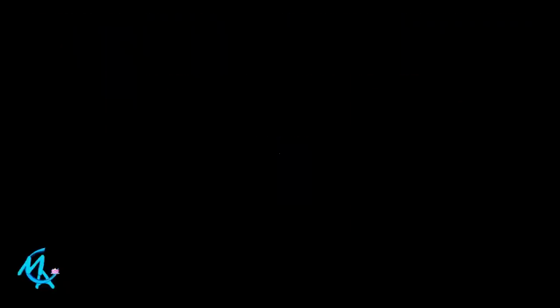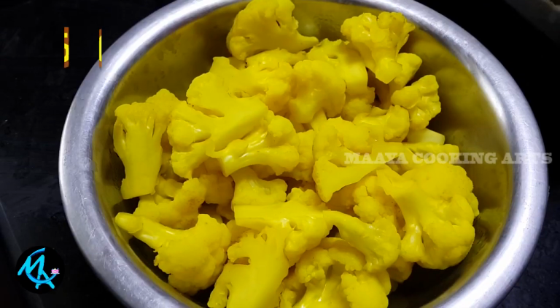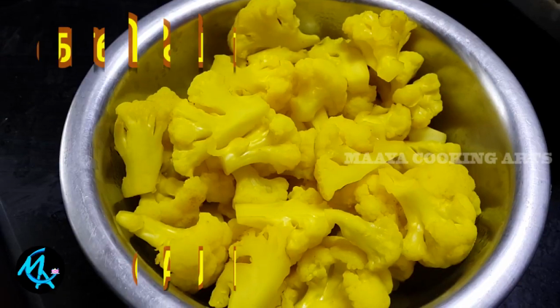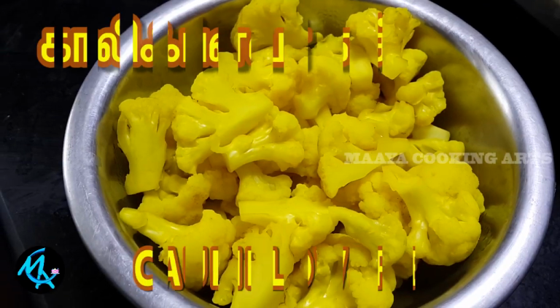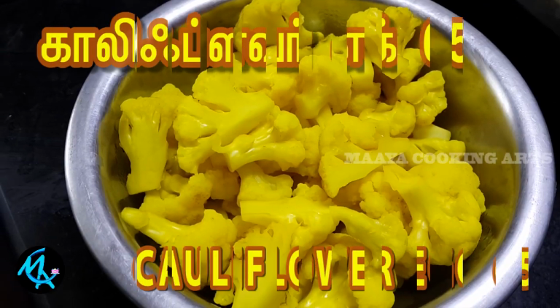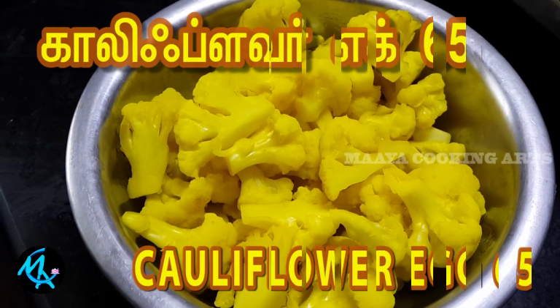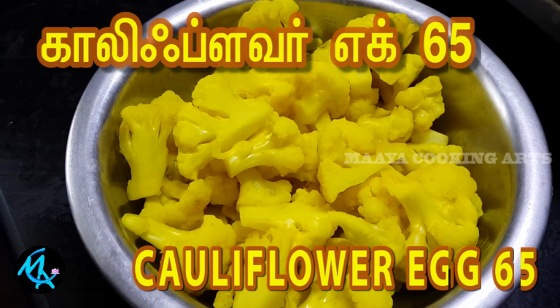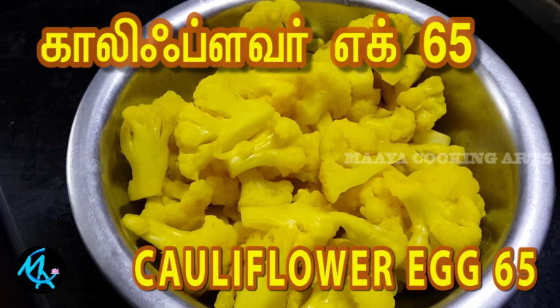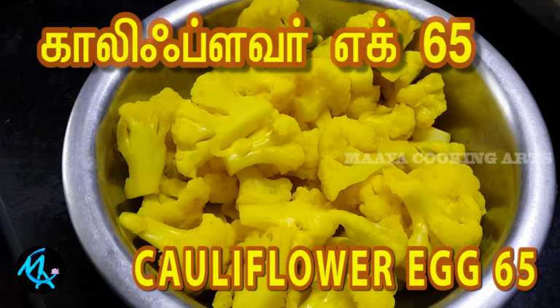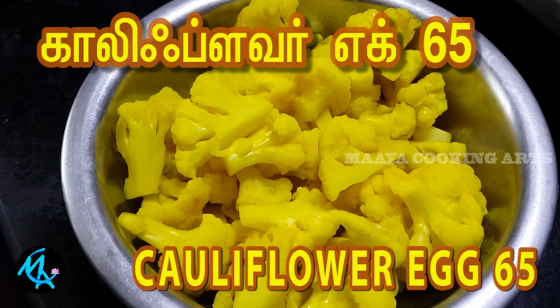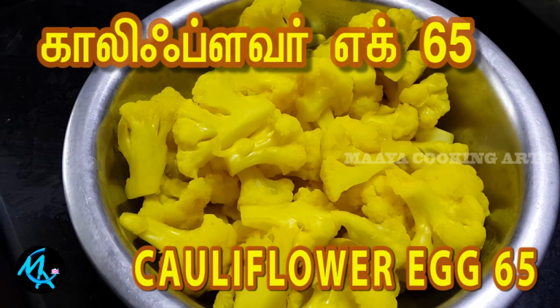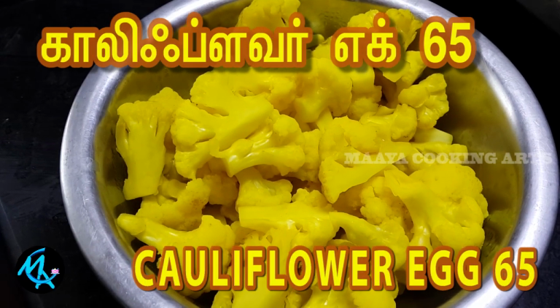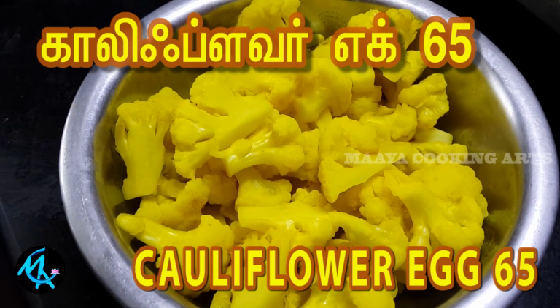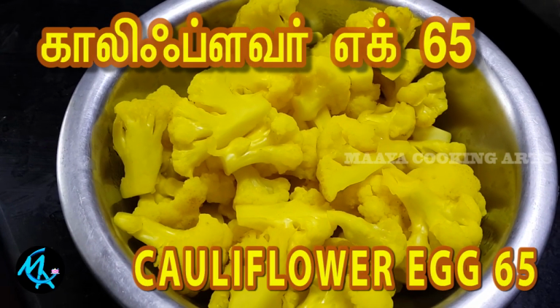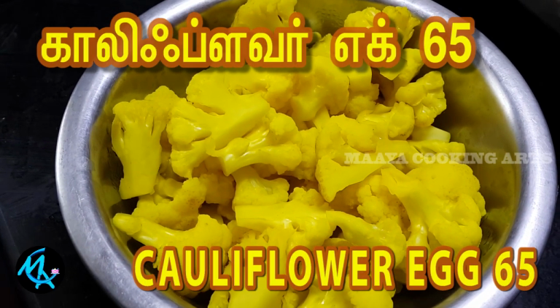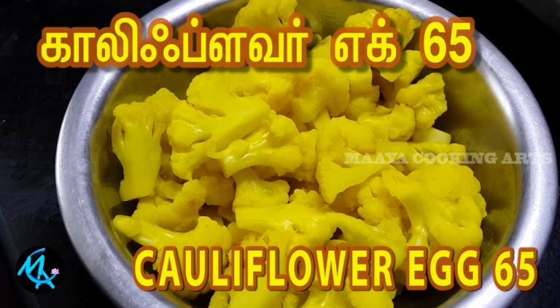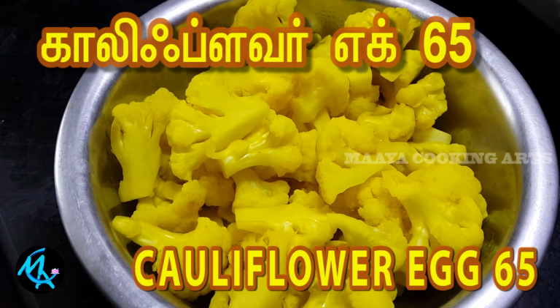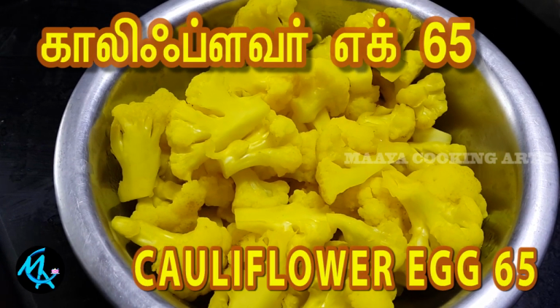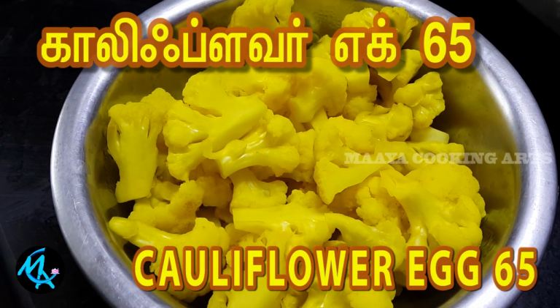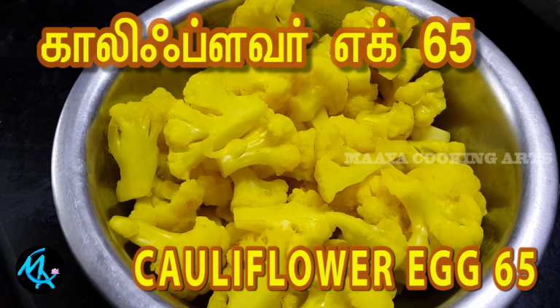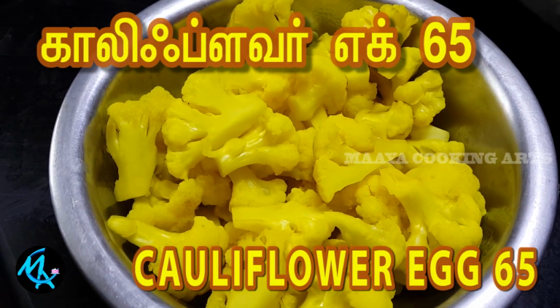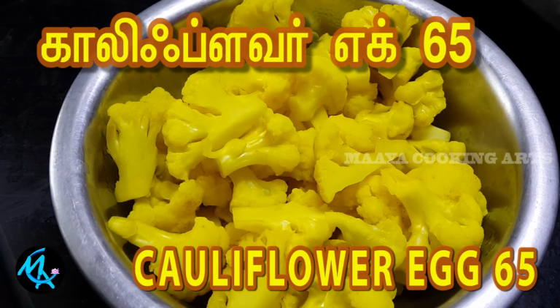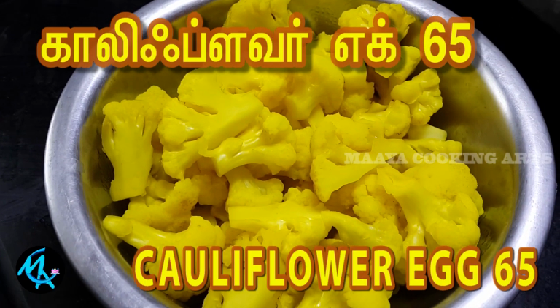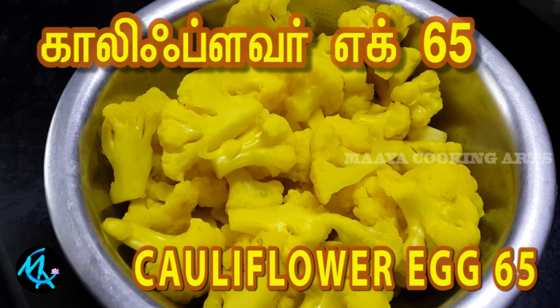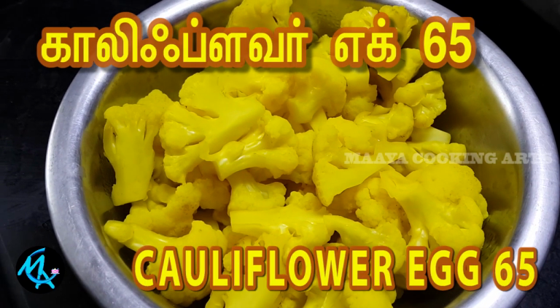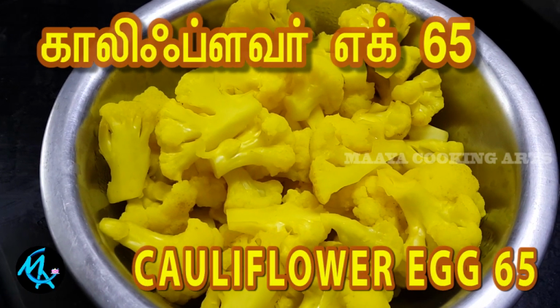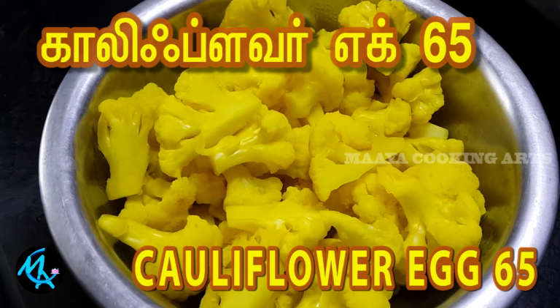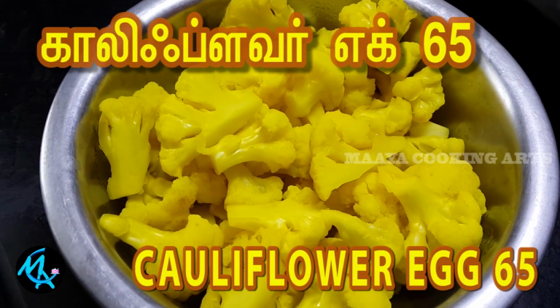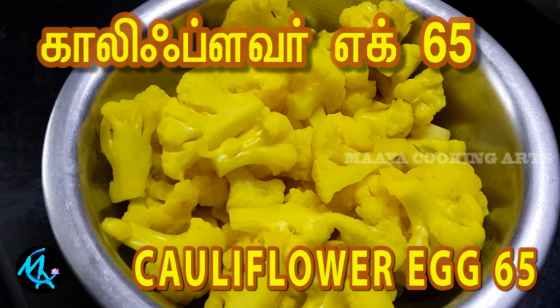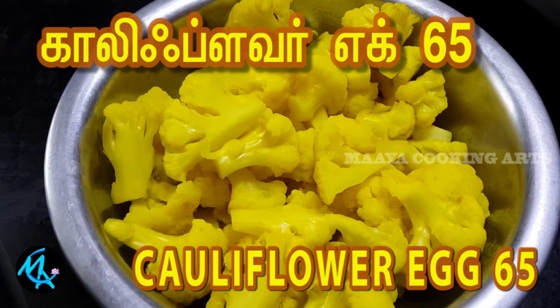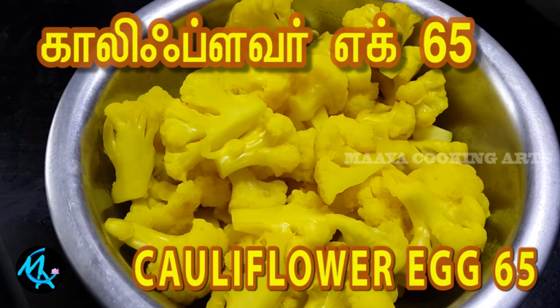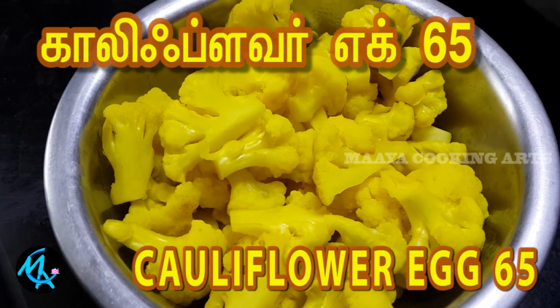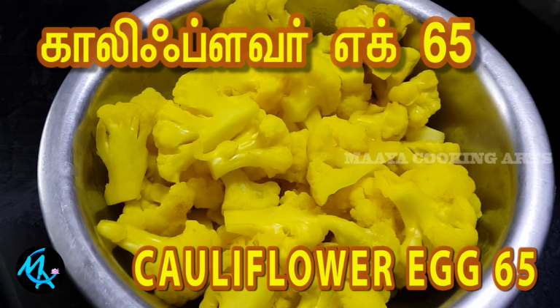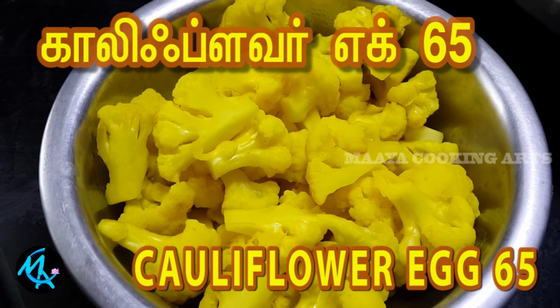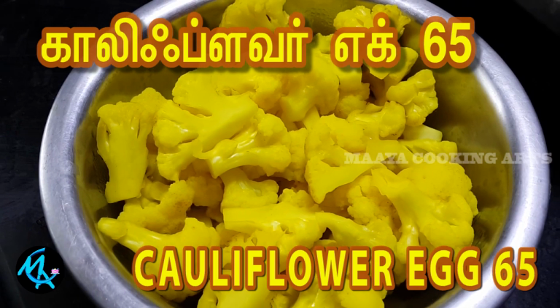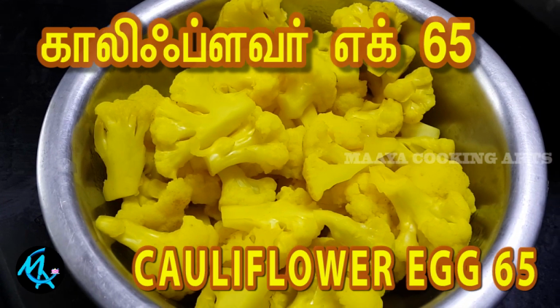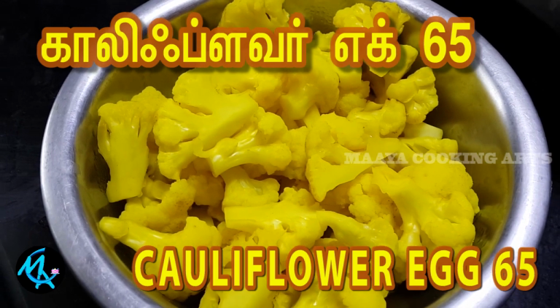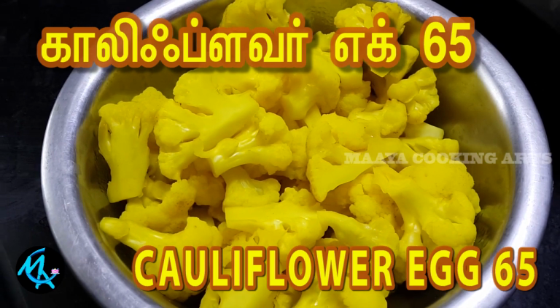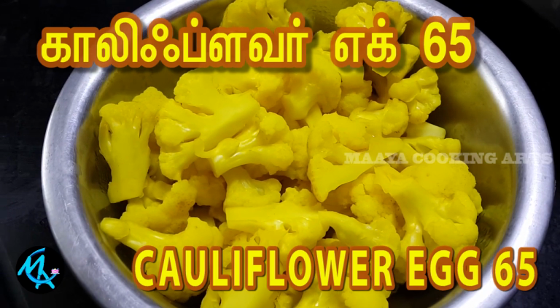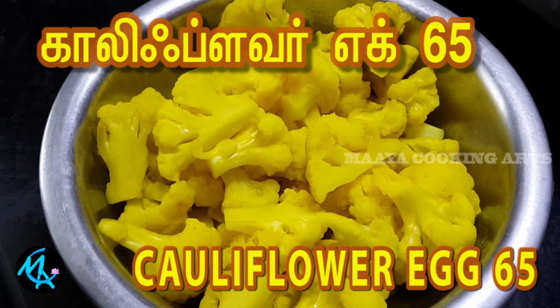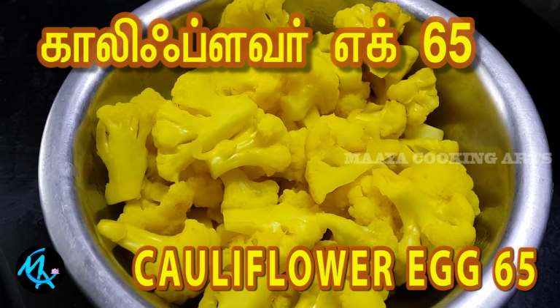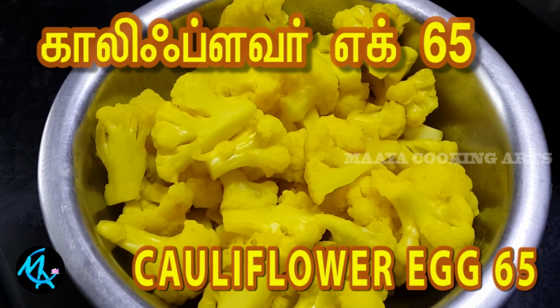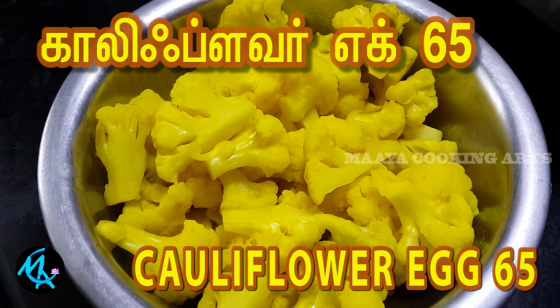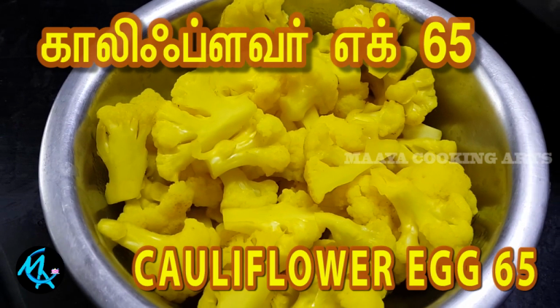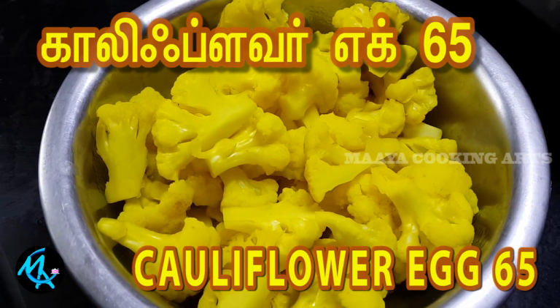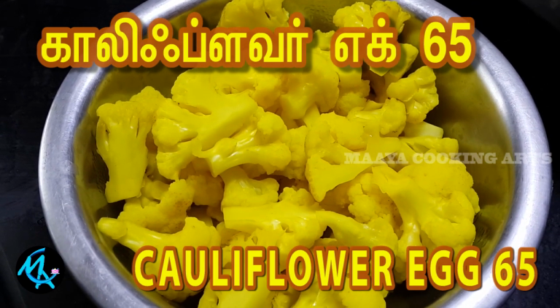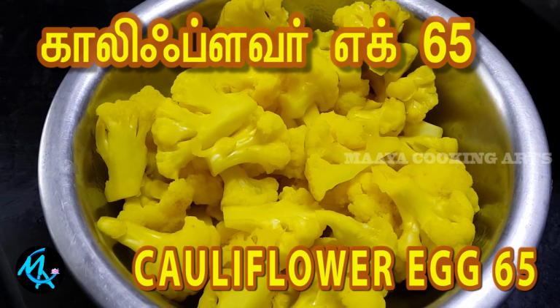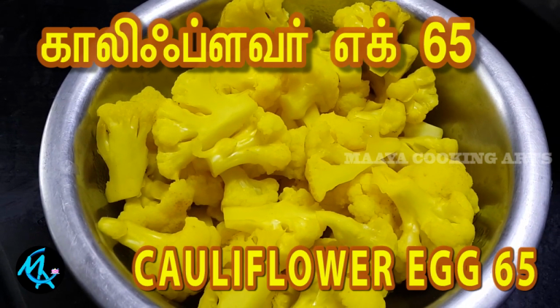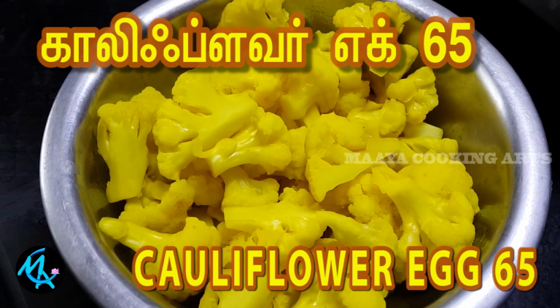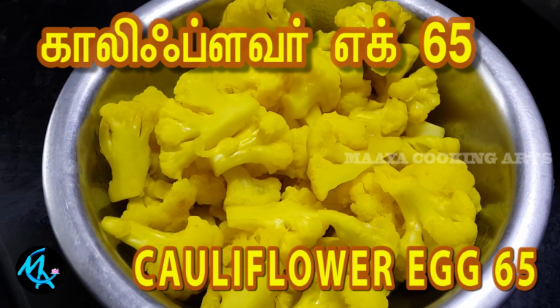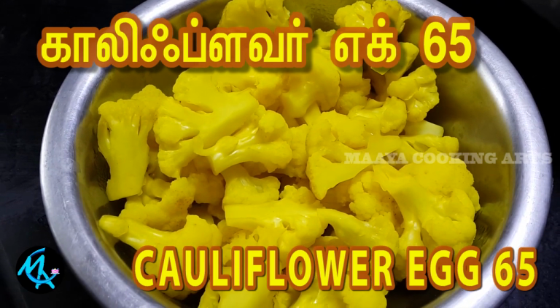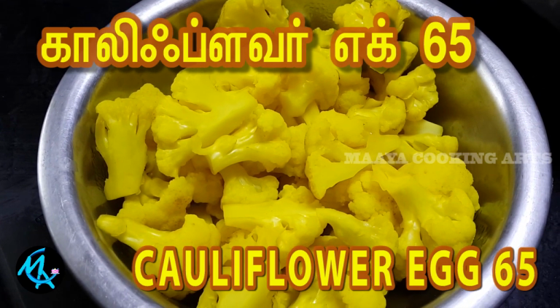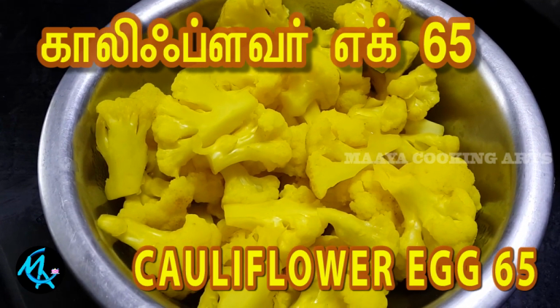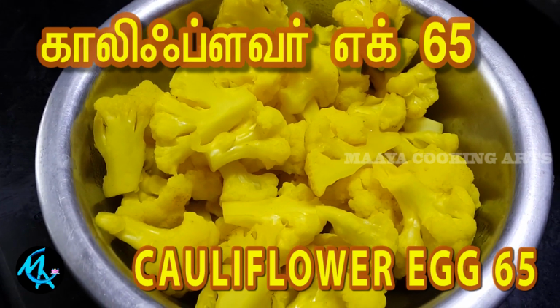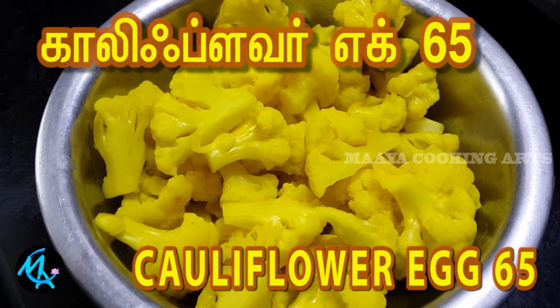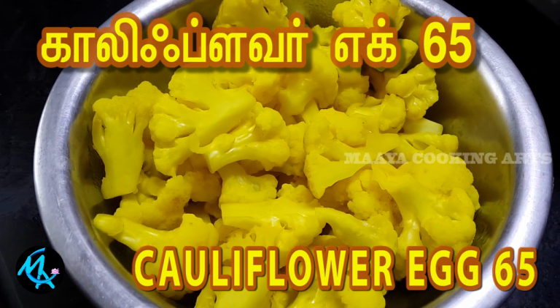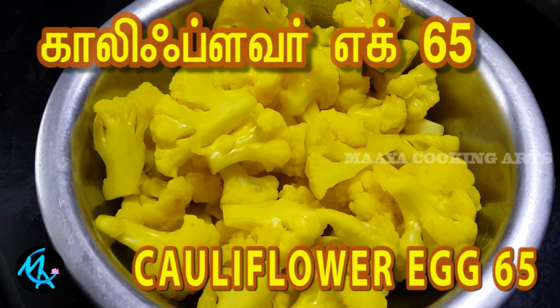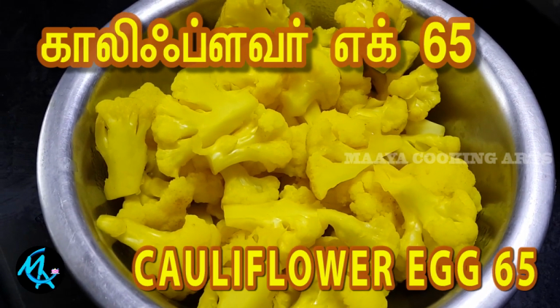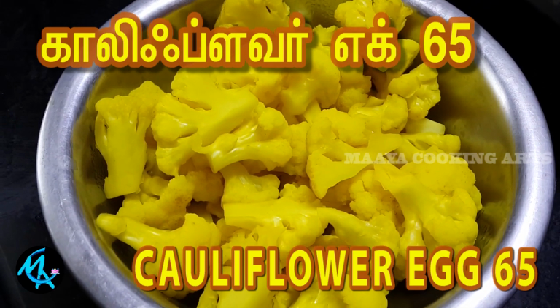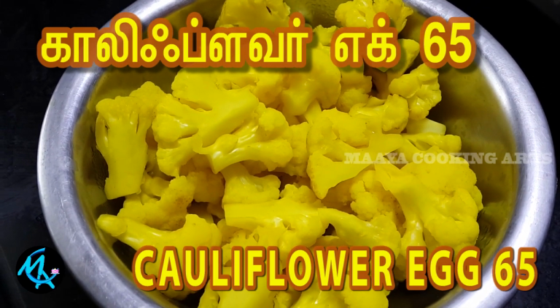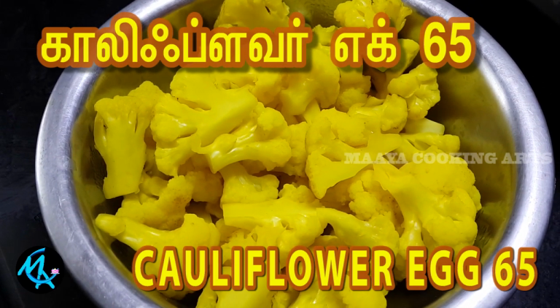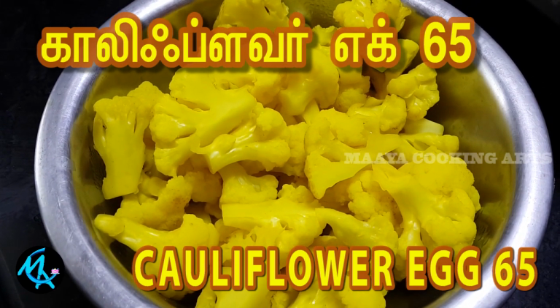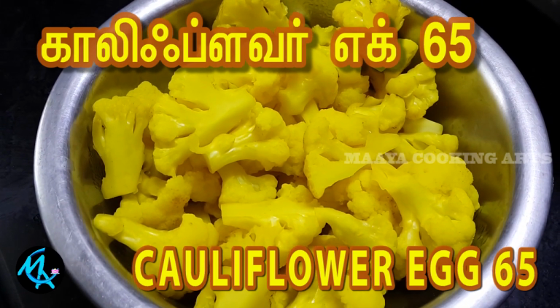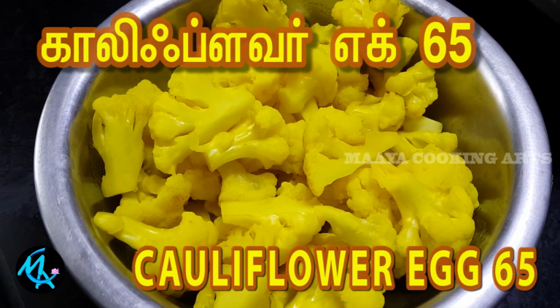Welcome to my channel. We are going to make a dish of Cauliflower Egg 65. Here is 1 cup of cauliflower.